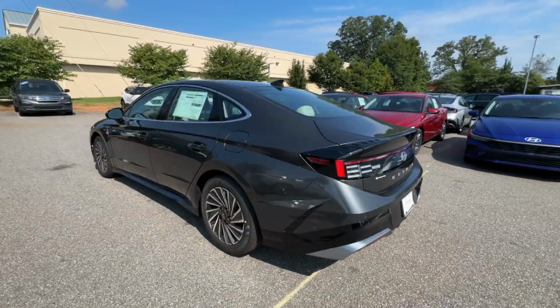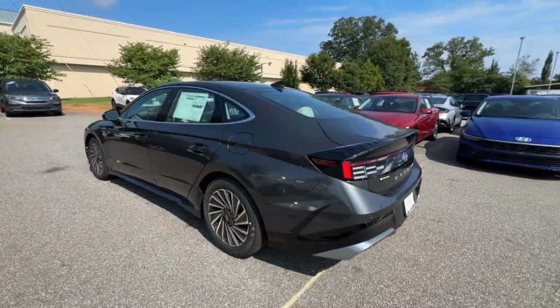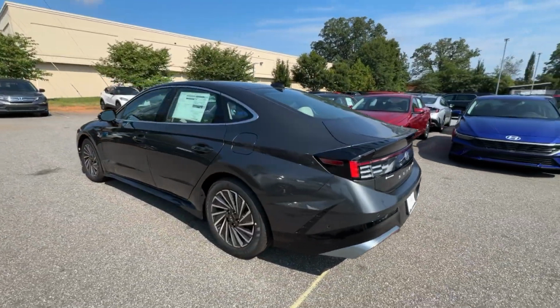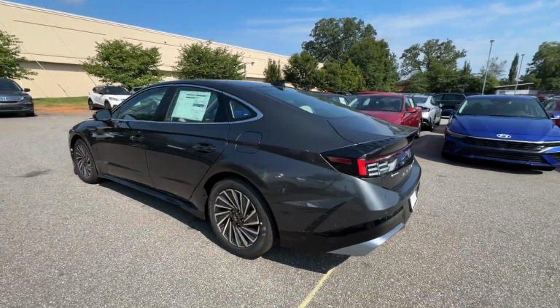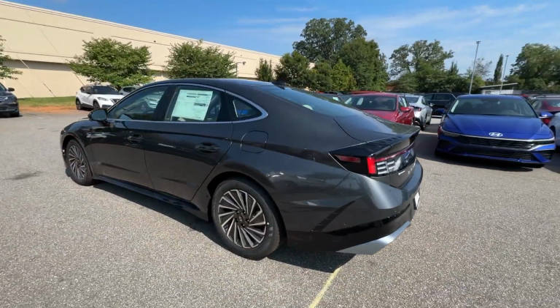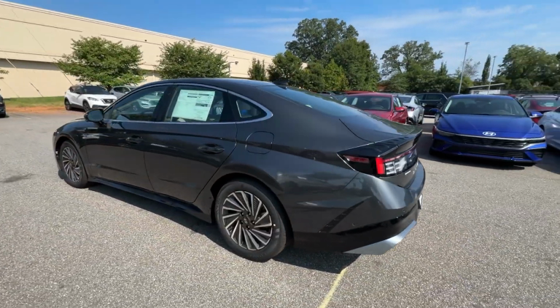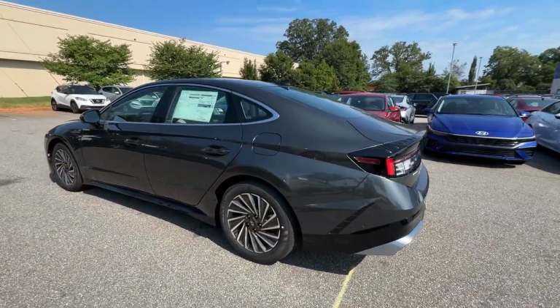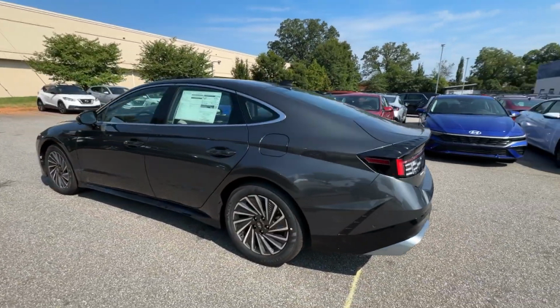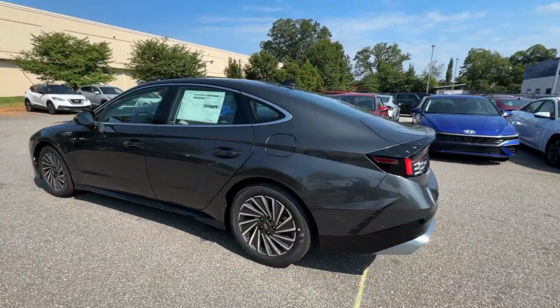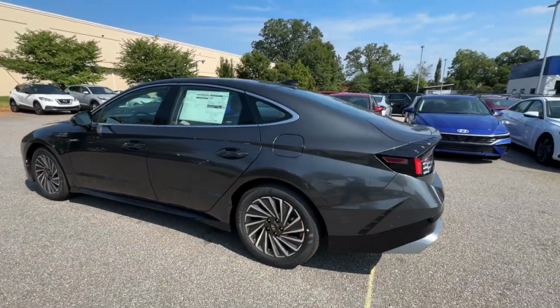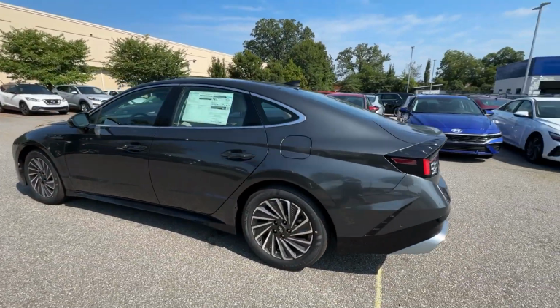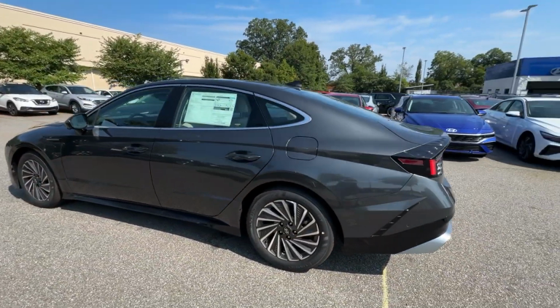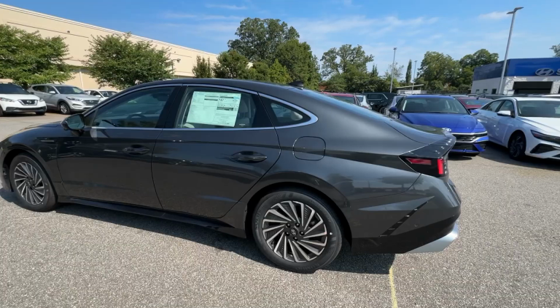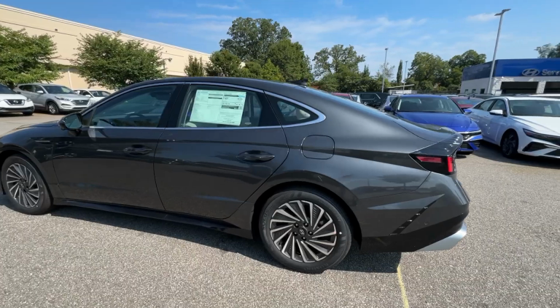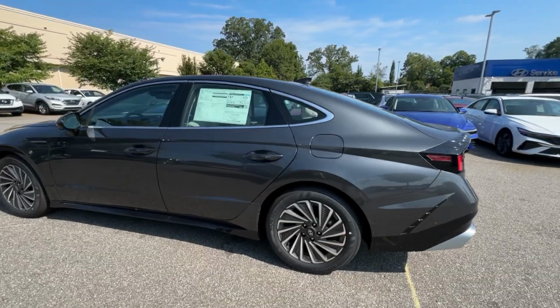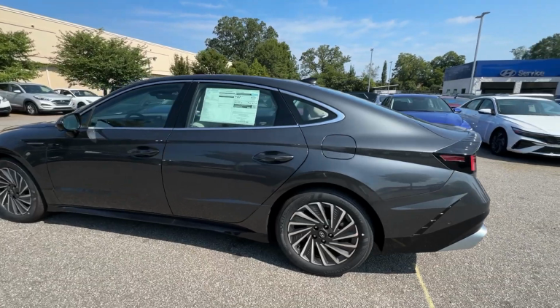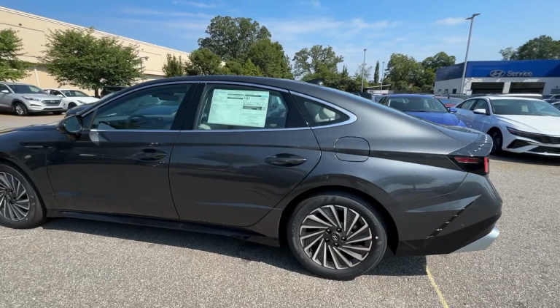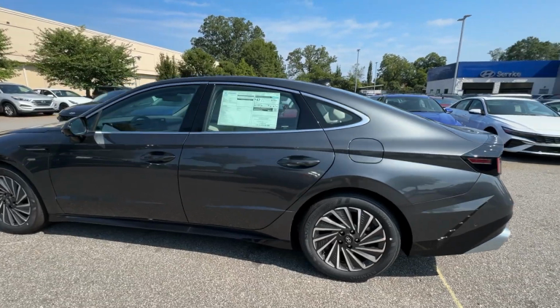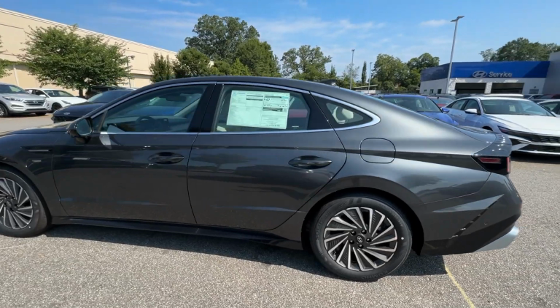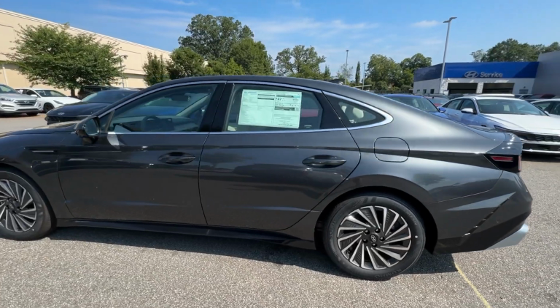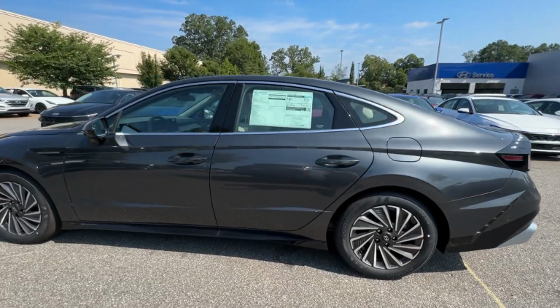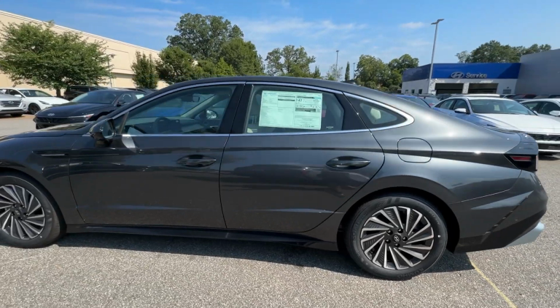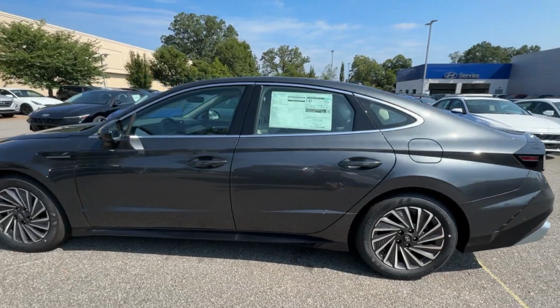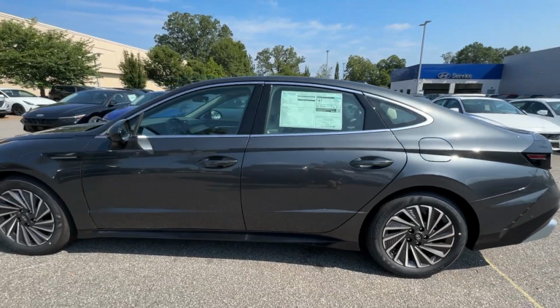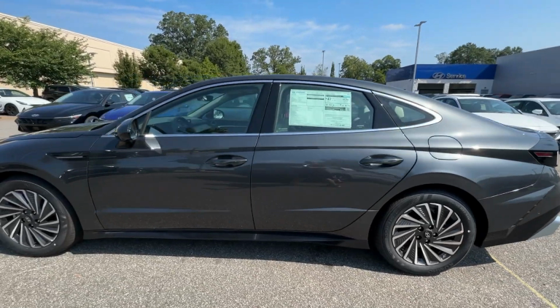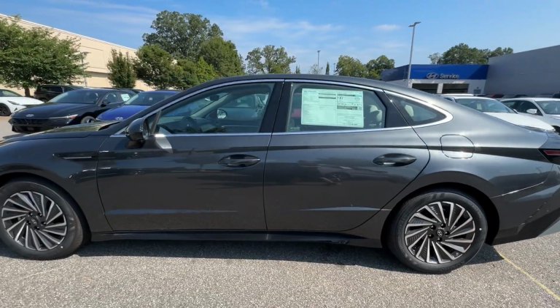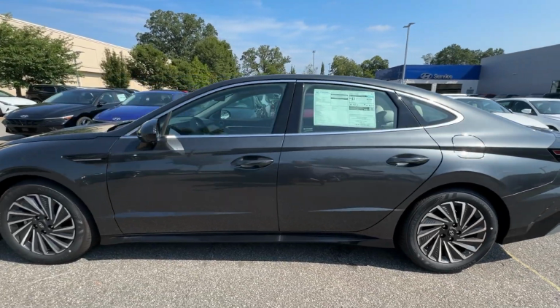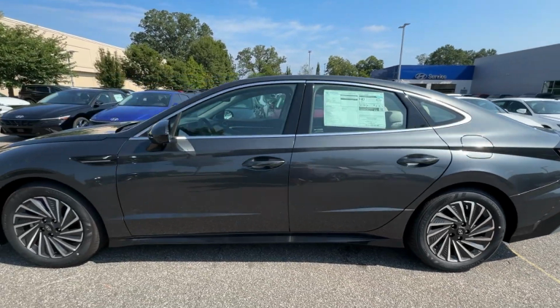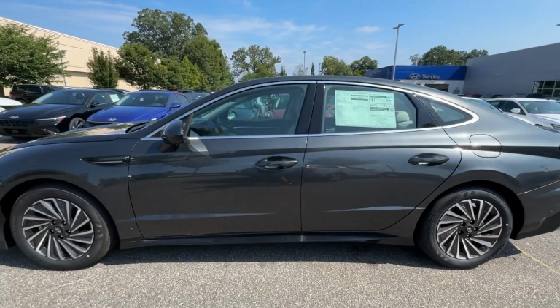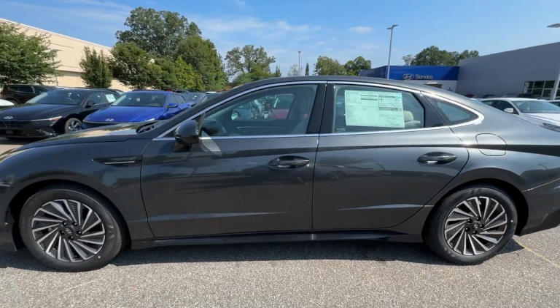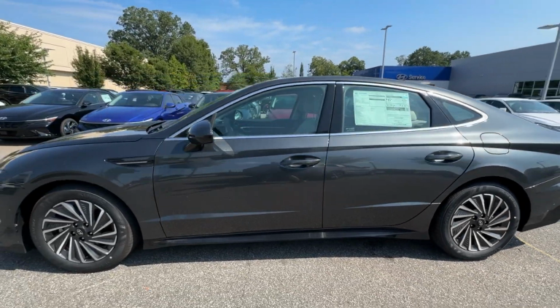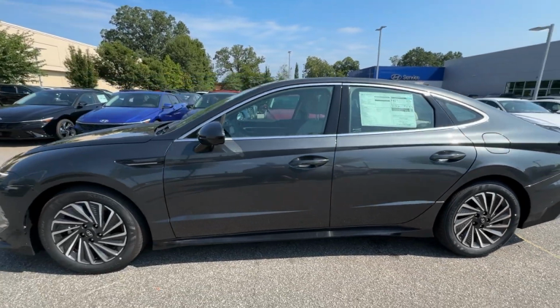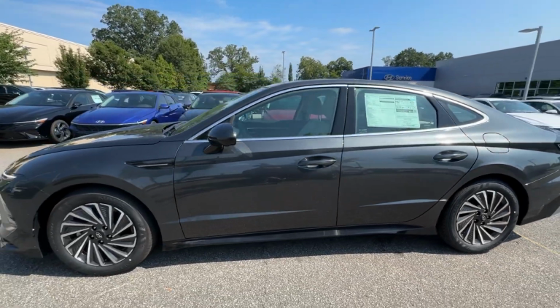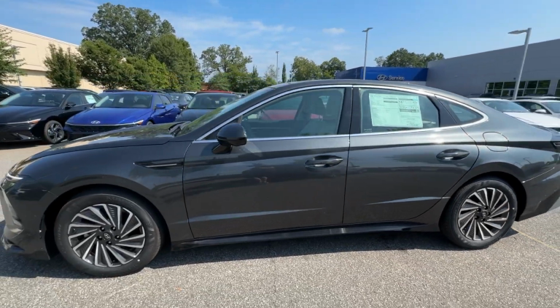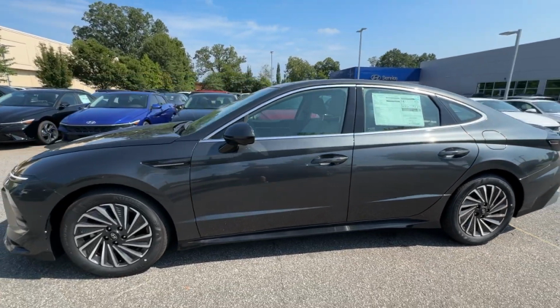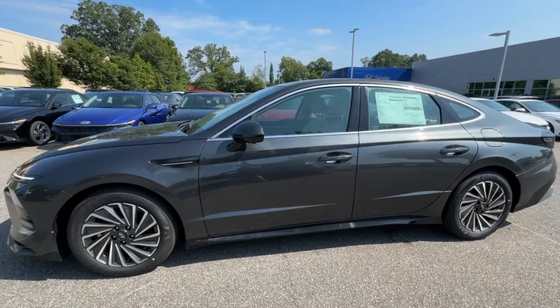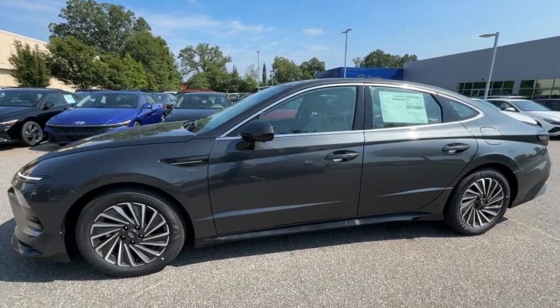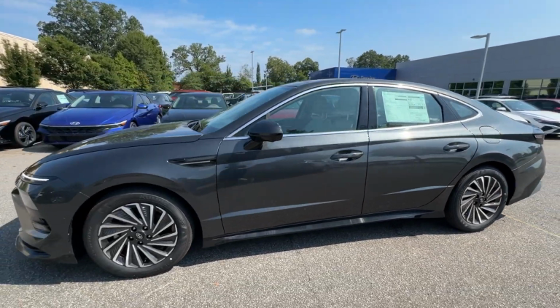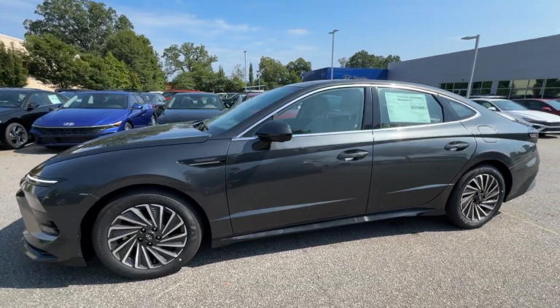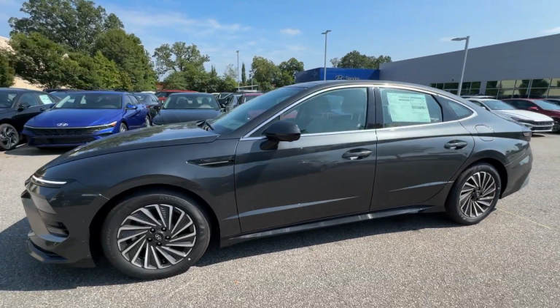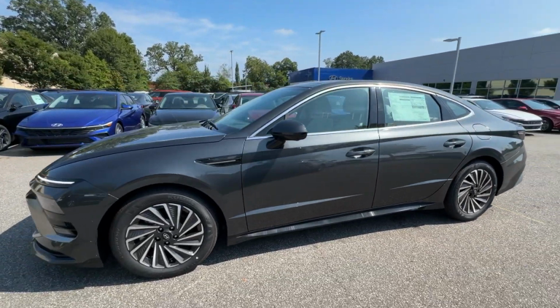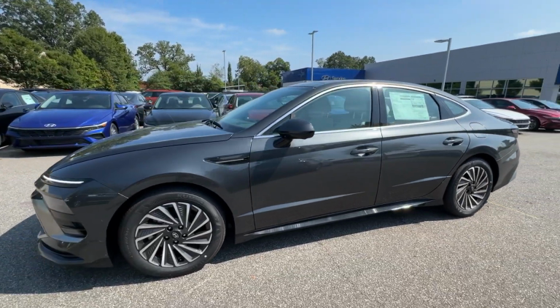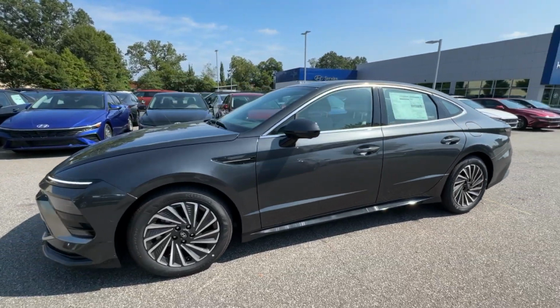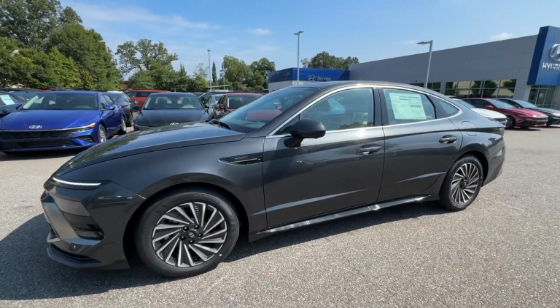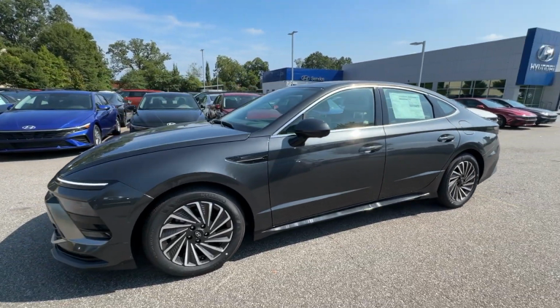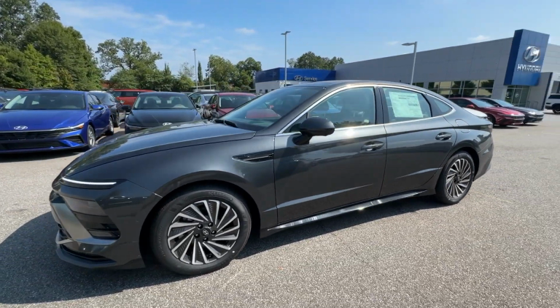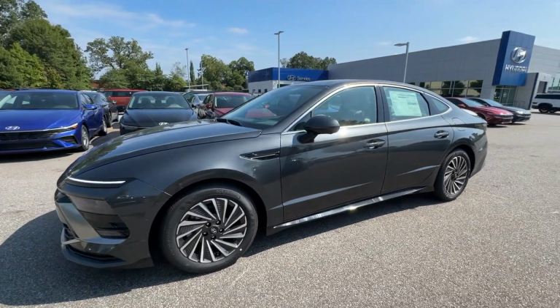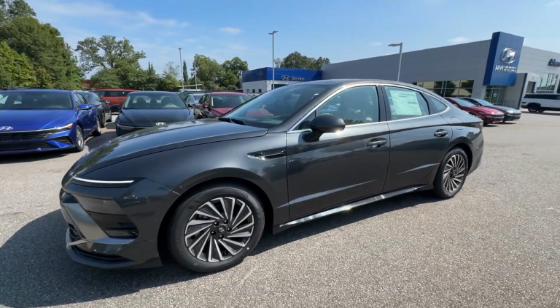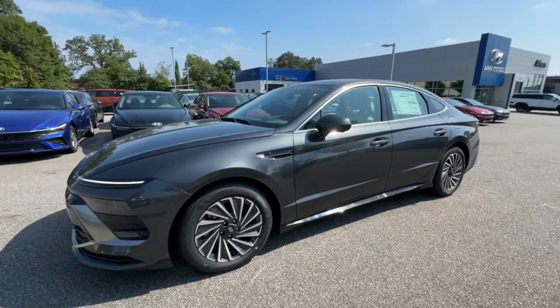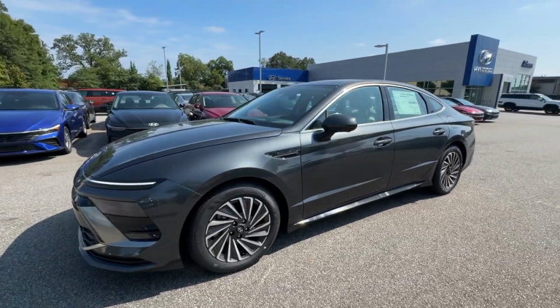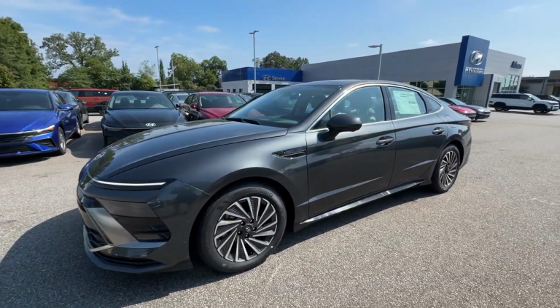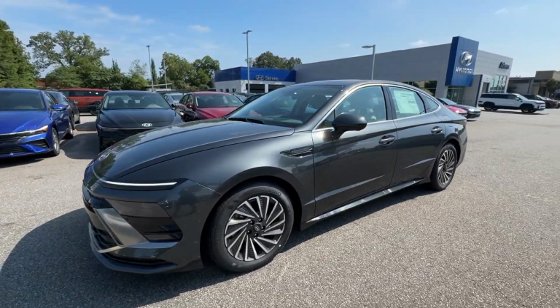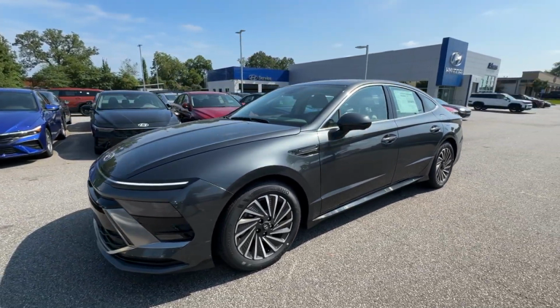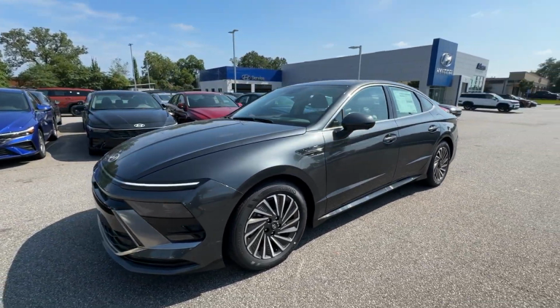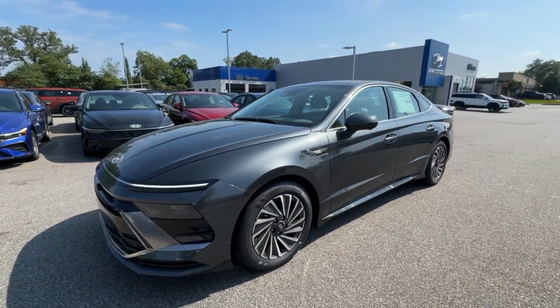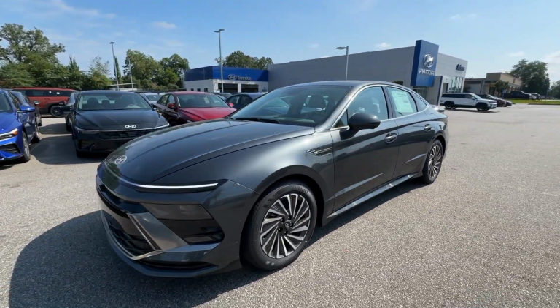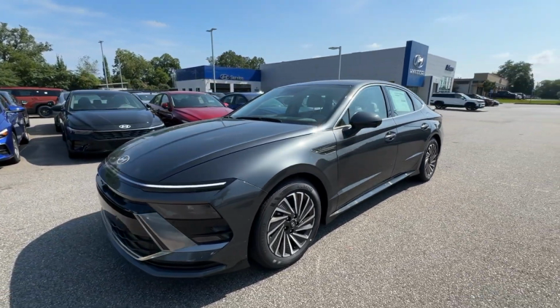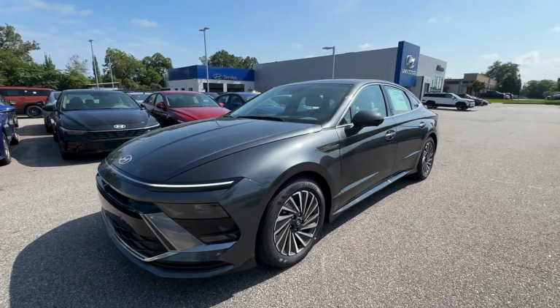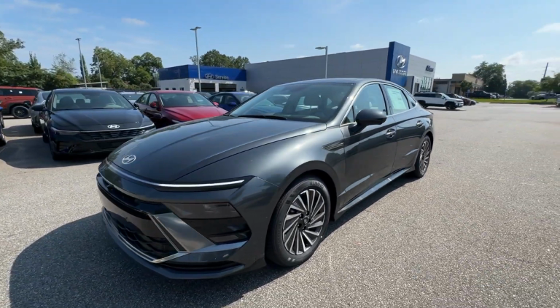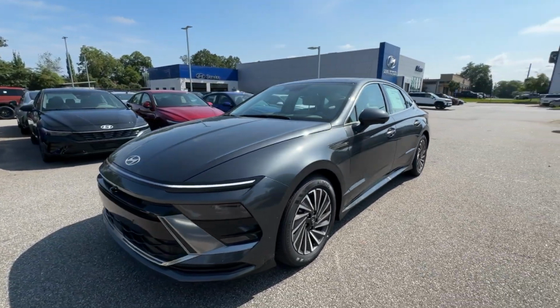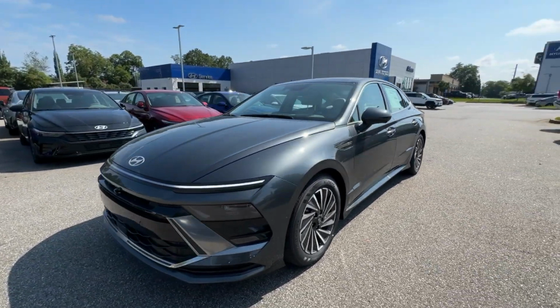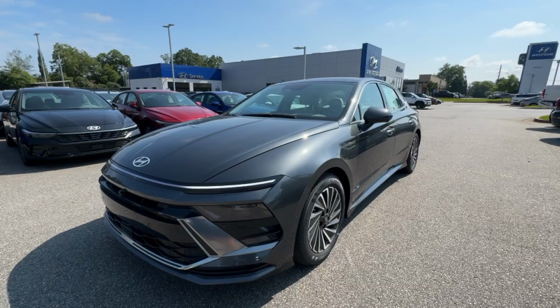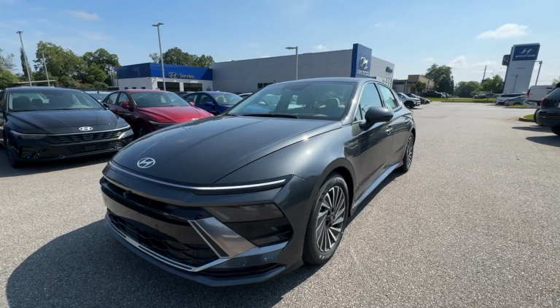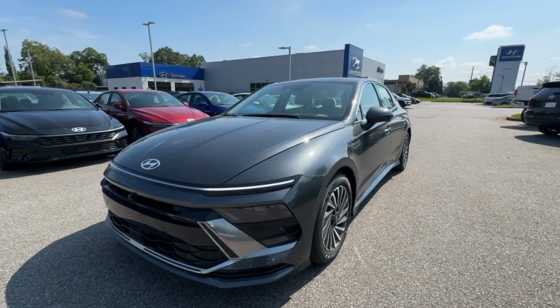With touchscreen infotainment and standard driver-assist safety features, this convenient four-door will take you places in standout style.